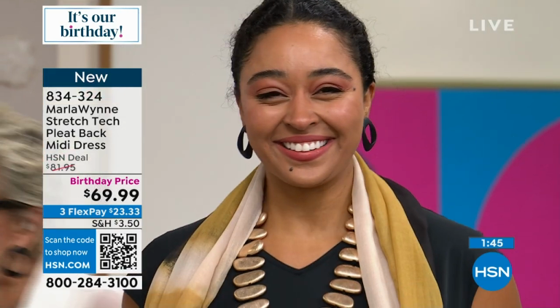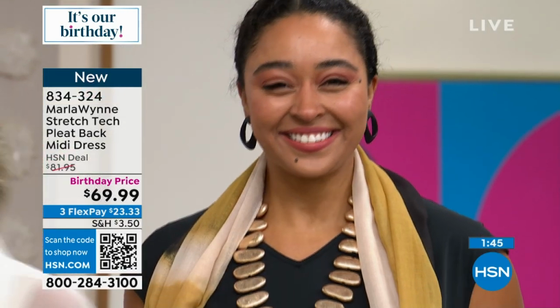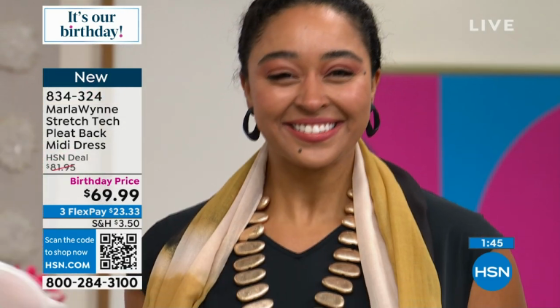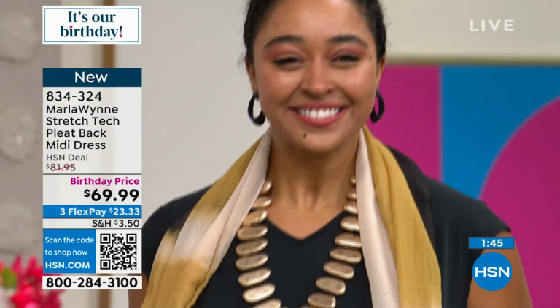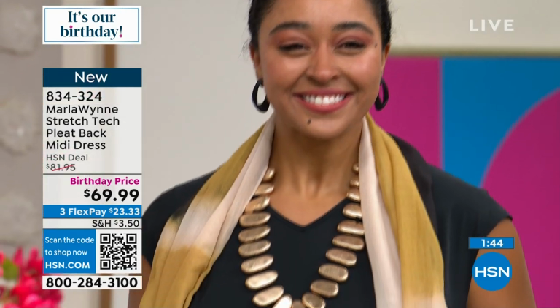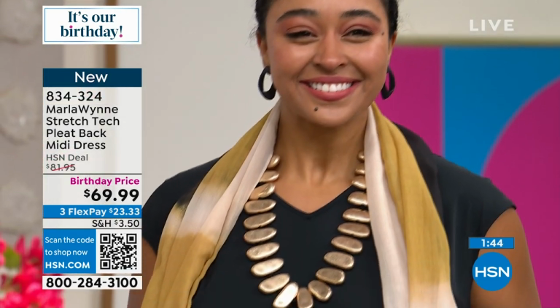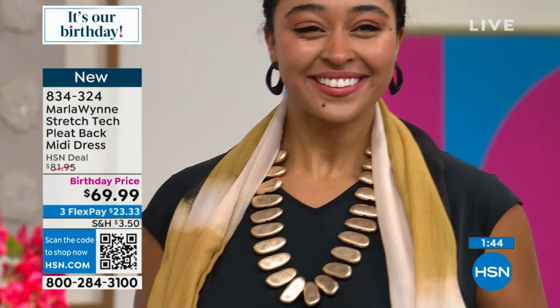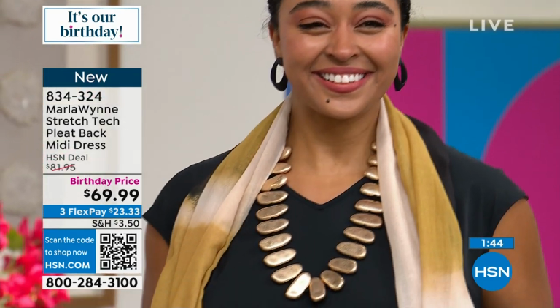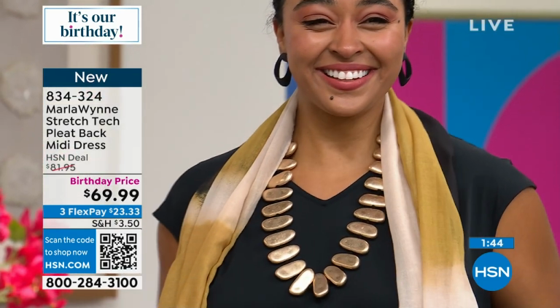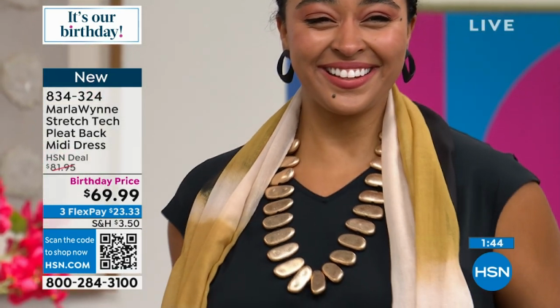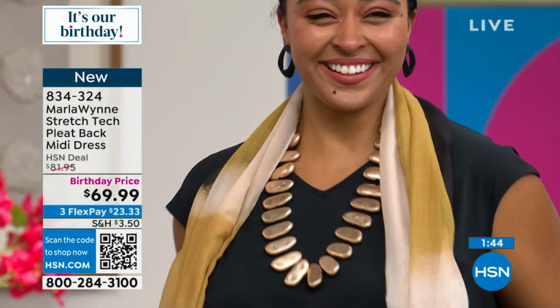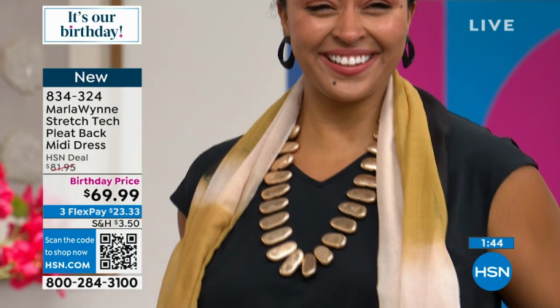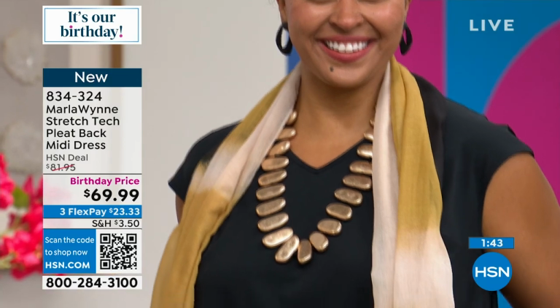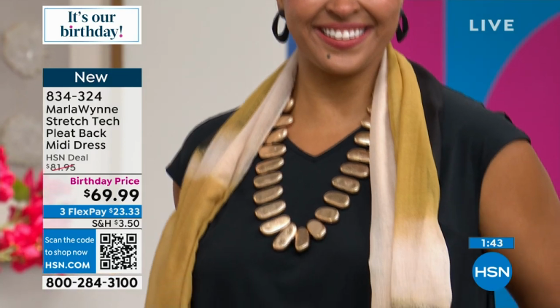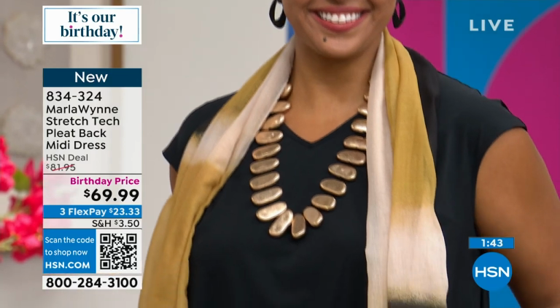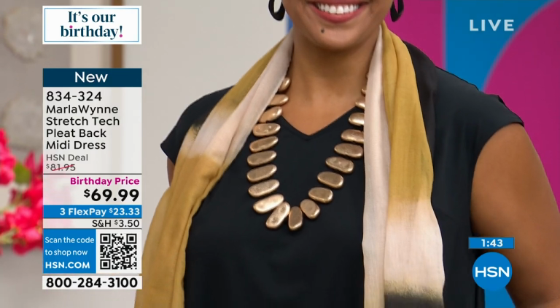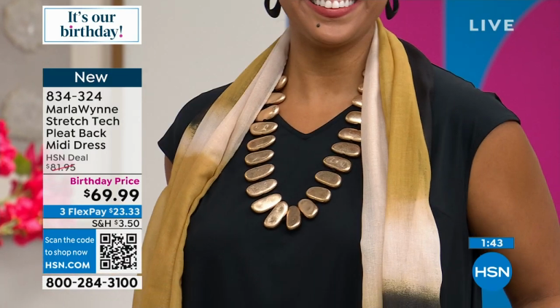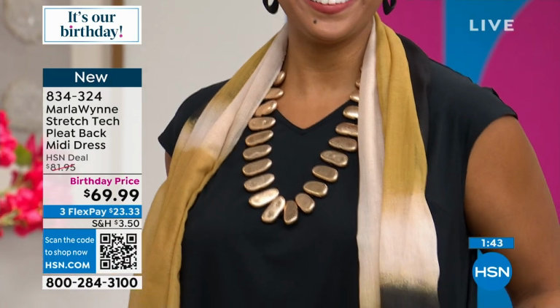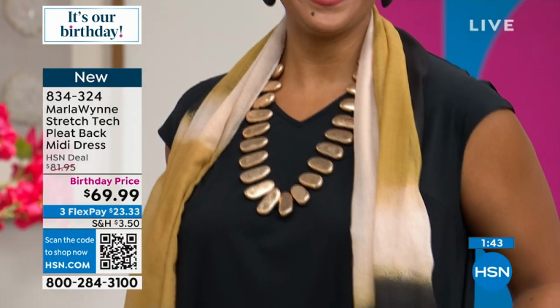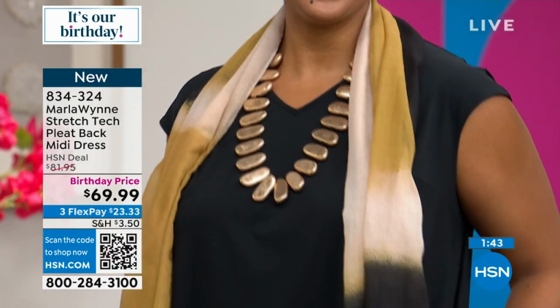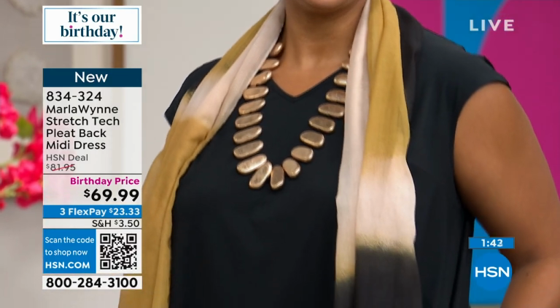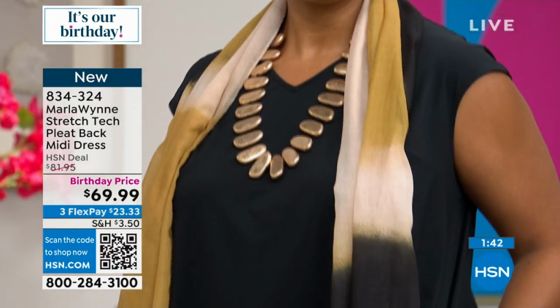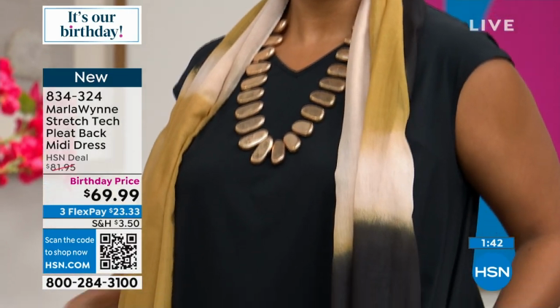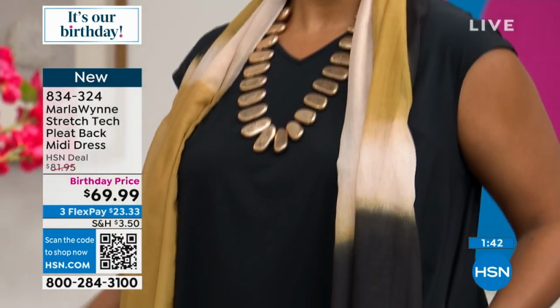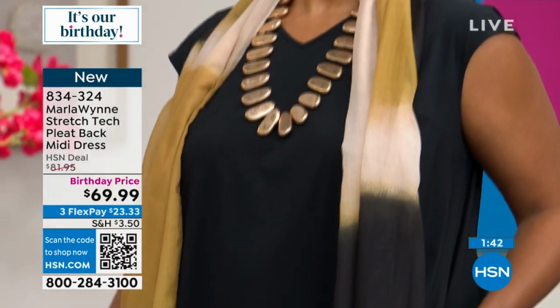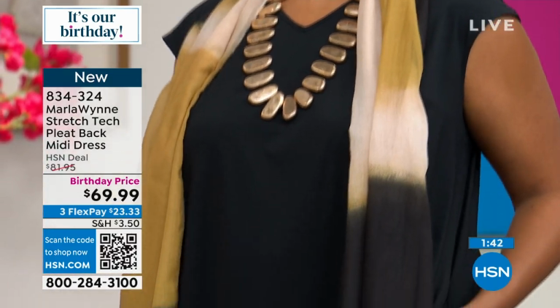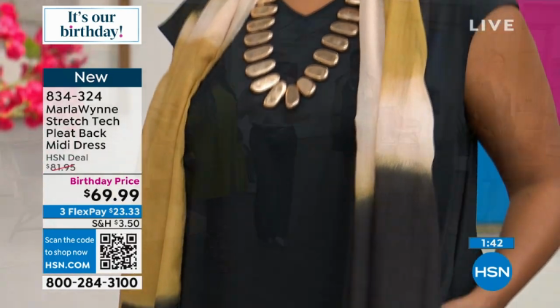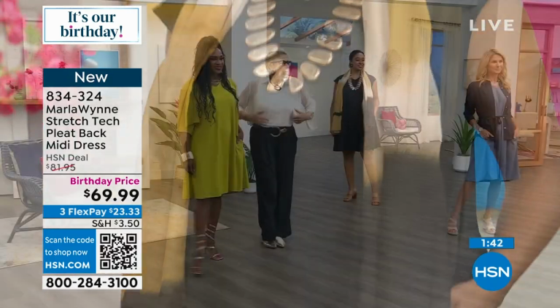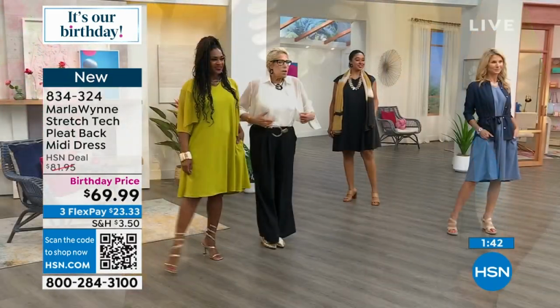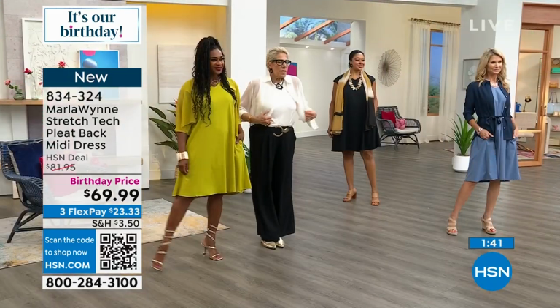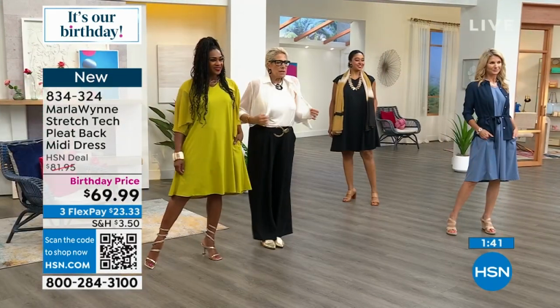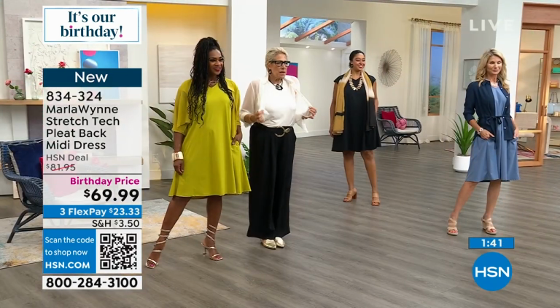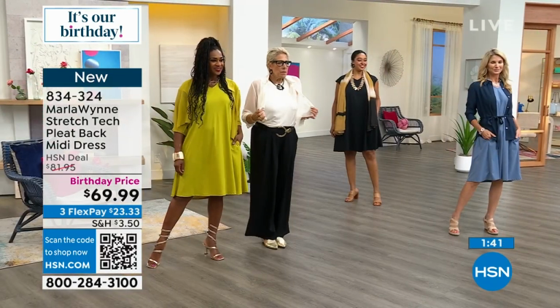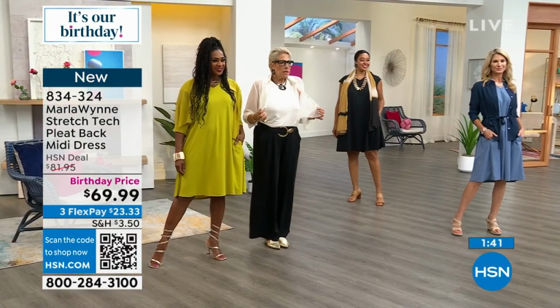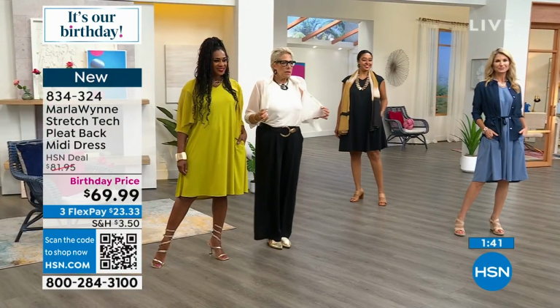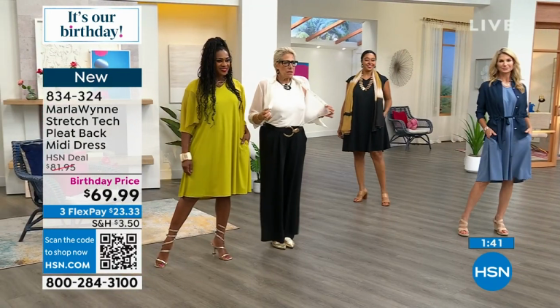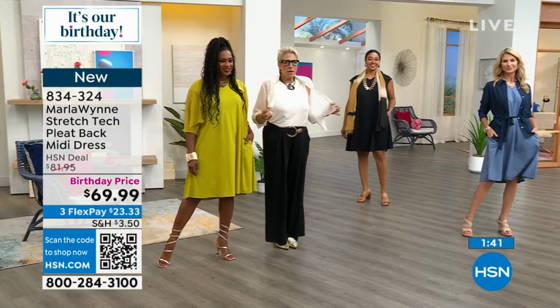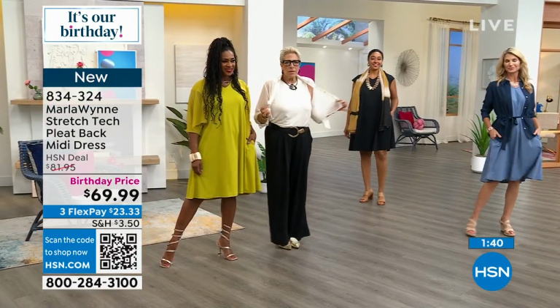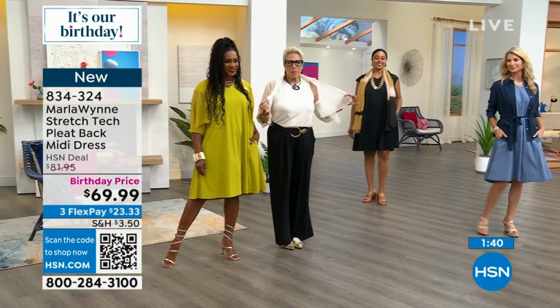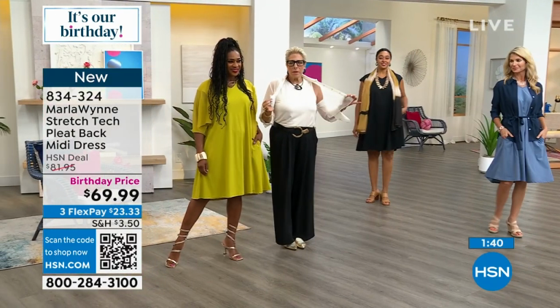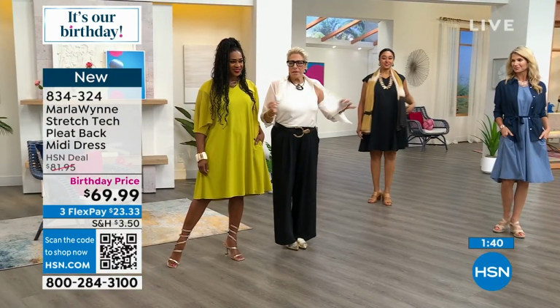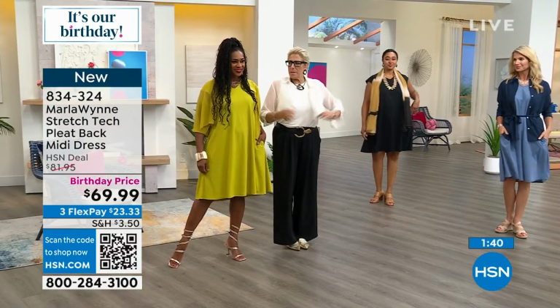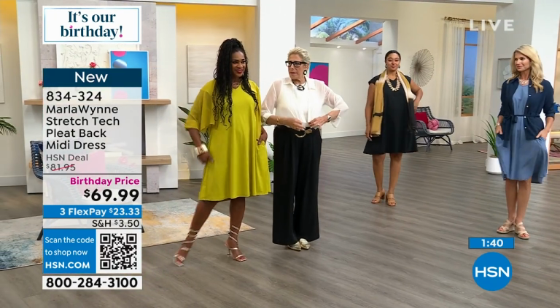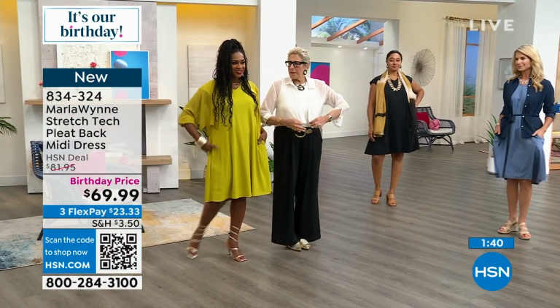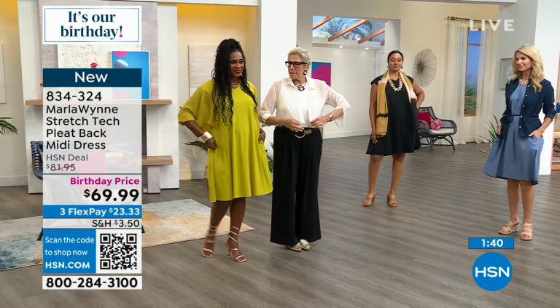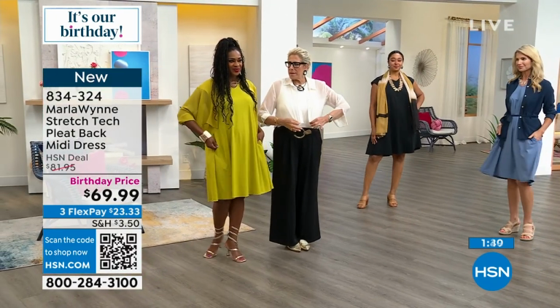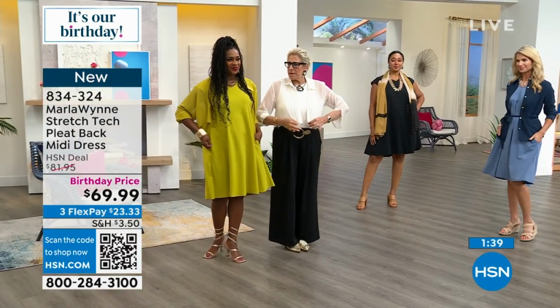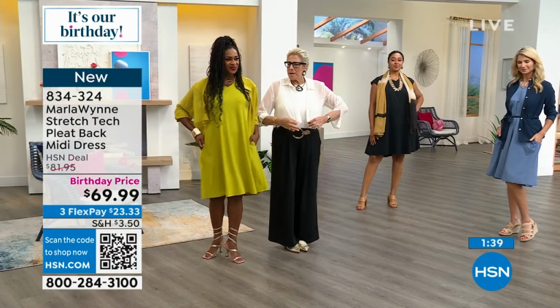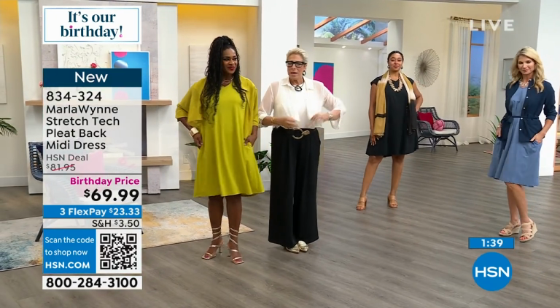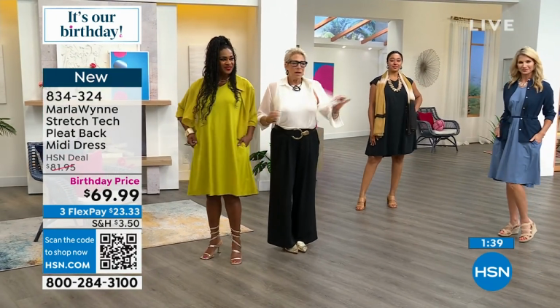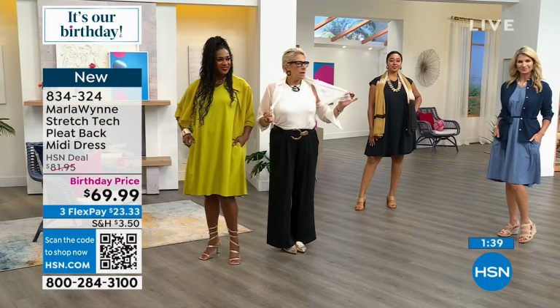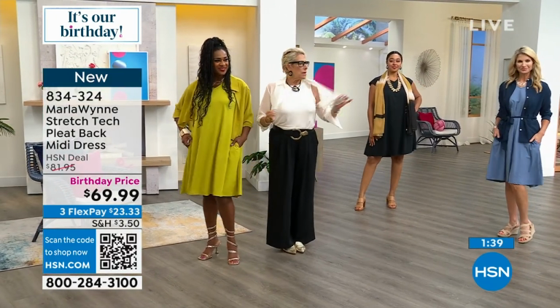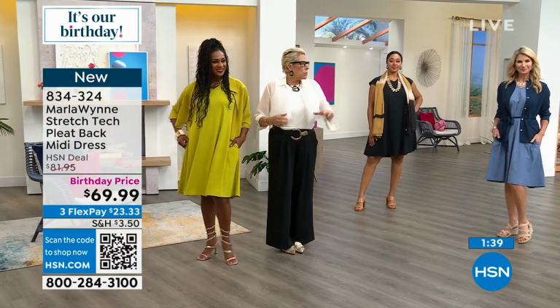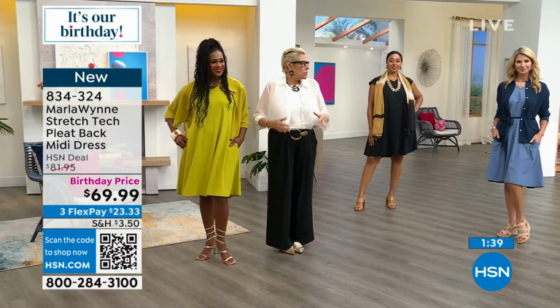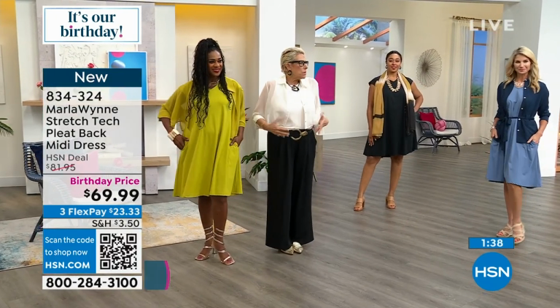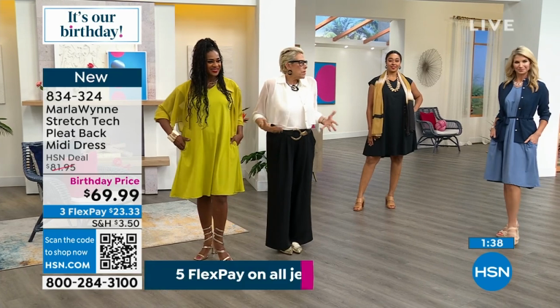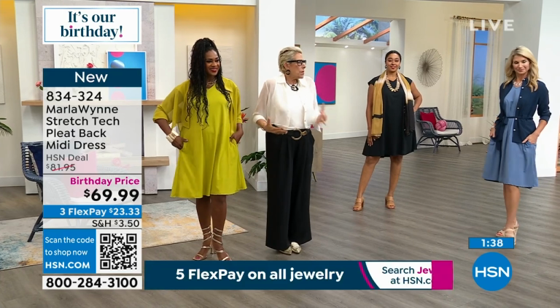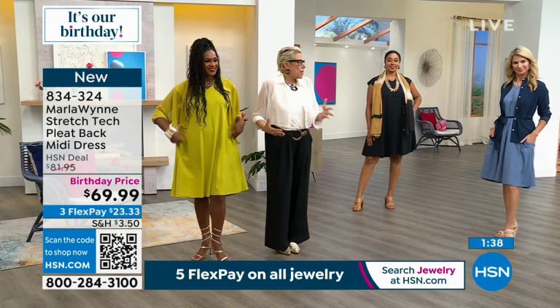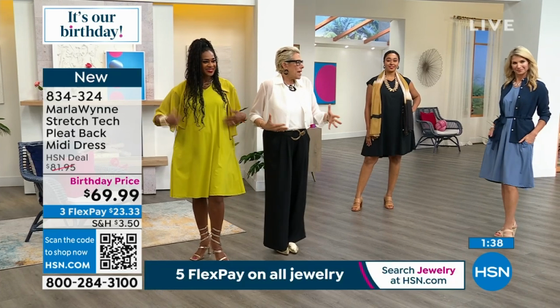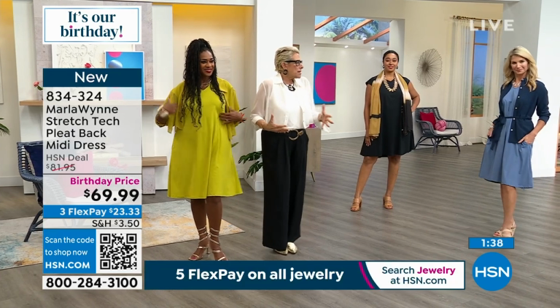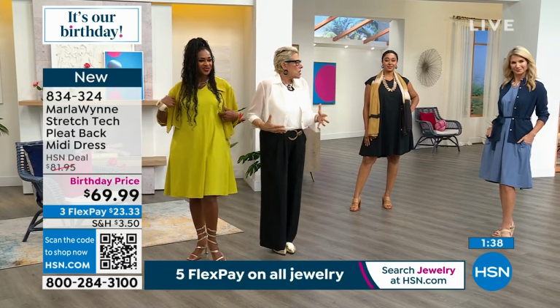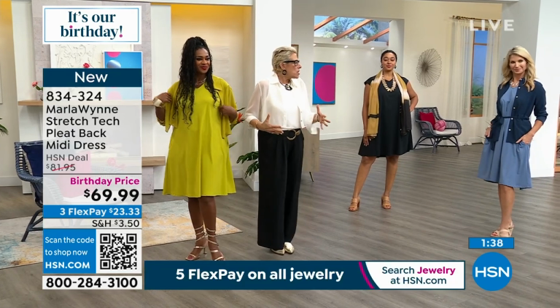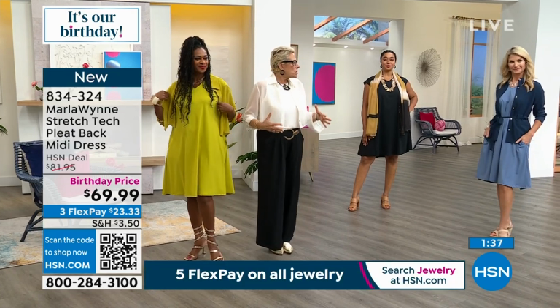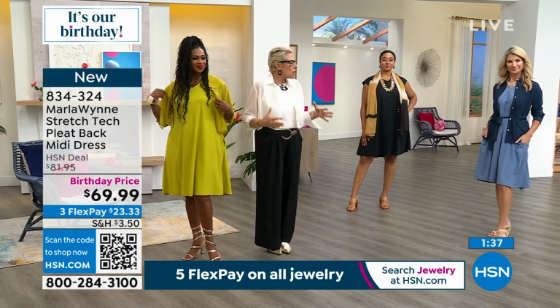You've got the Sleeves Please piece on with the dress as well.